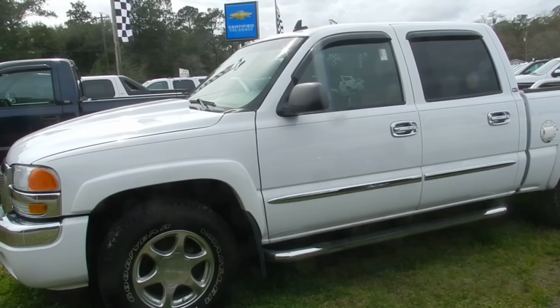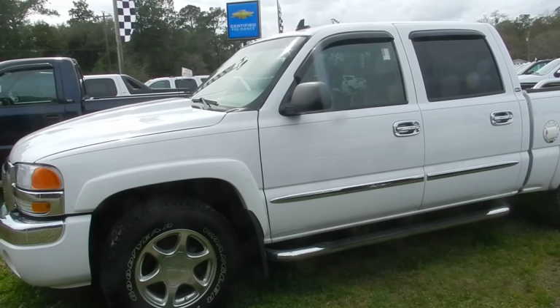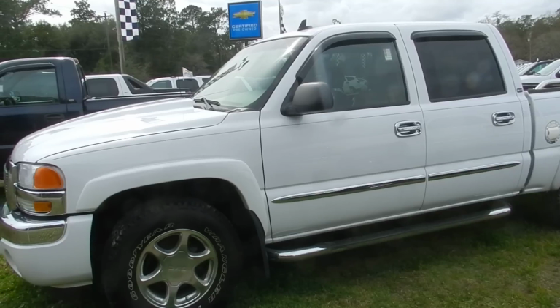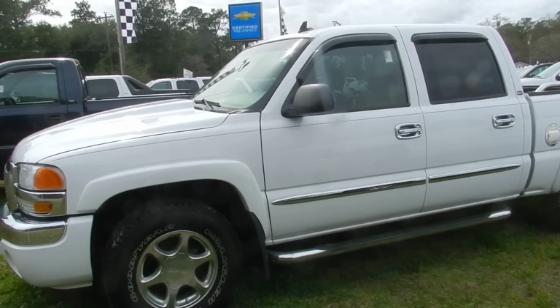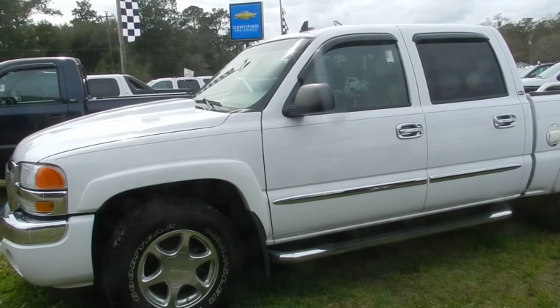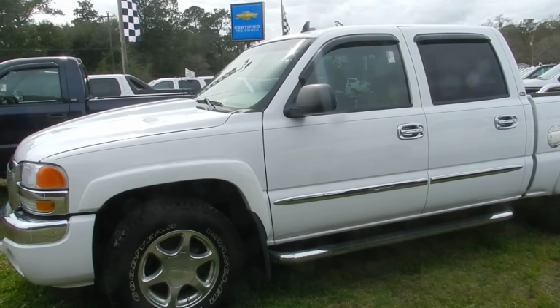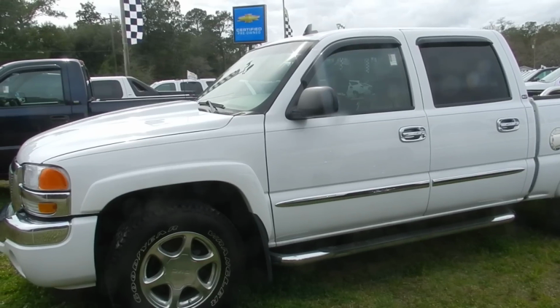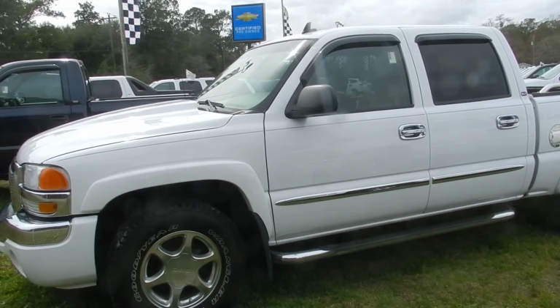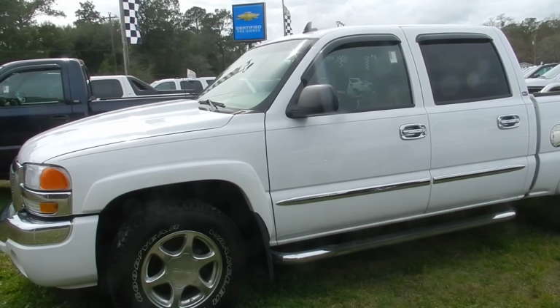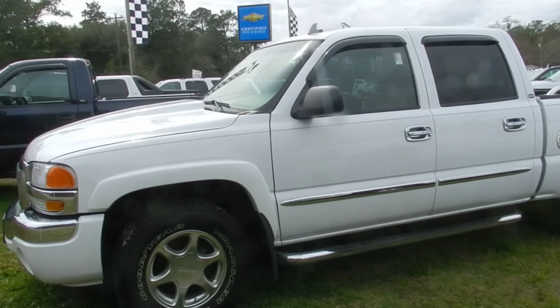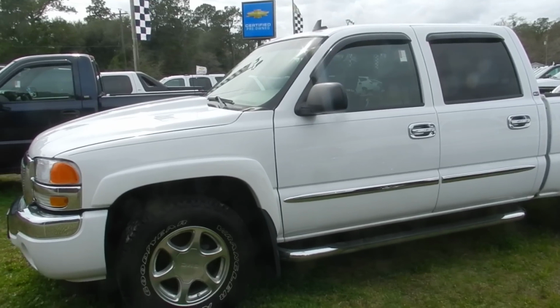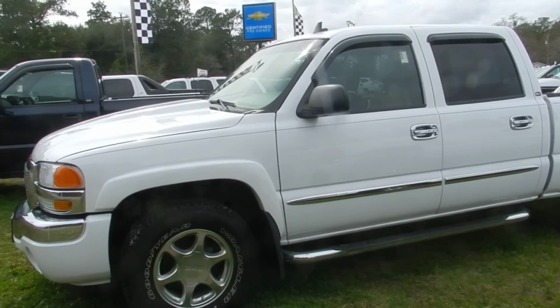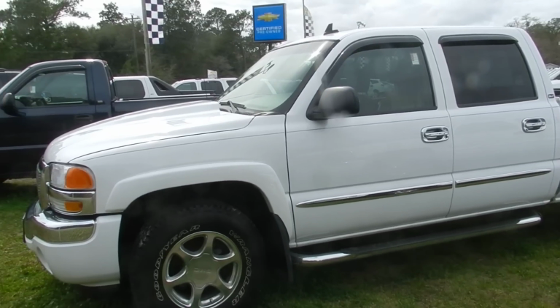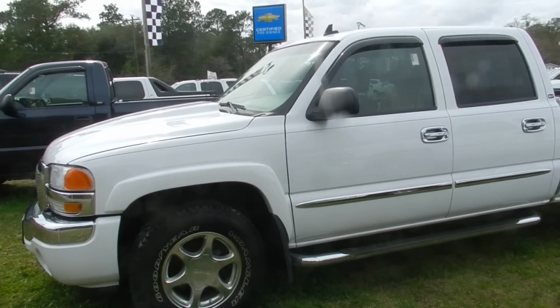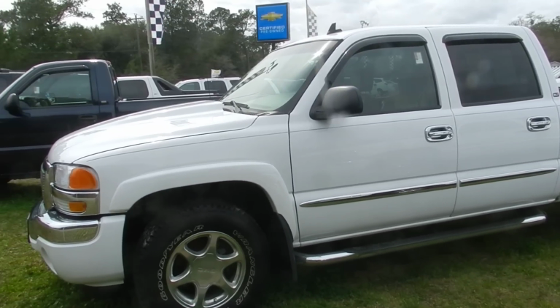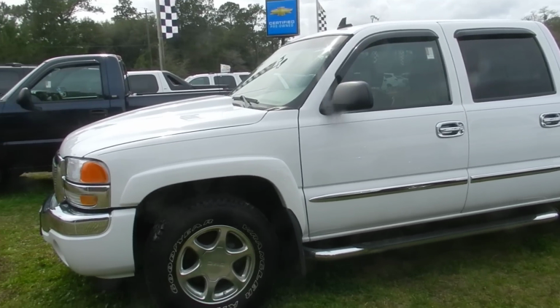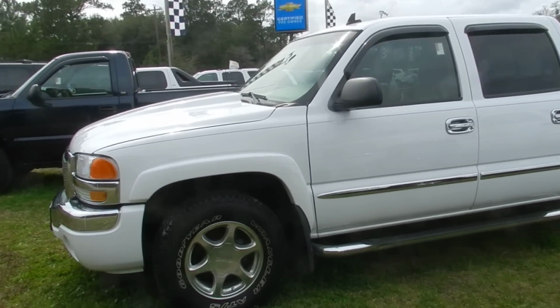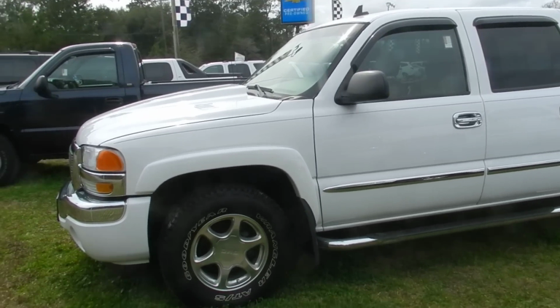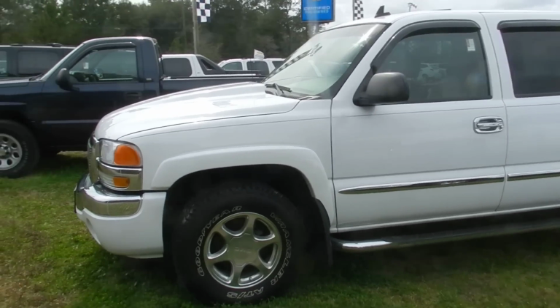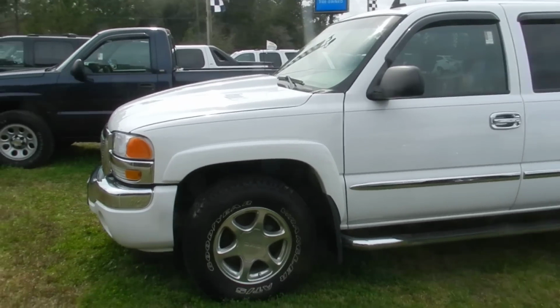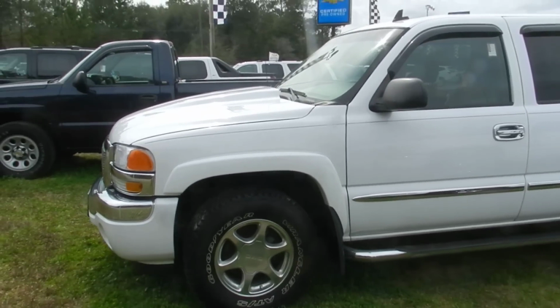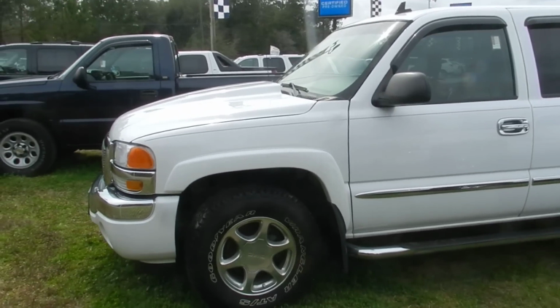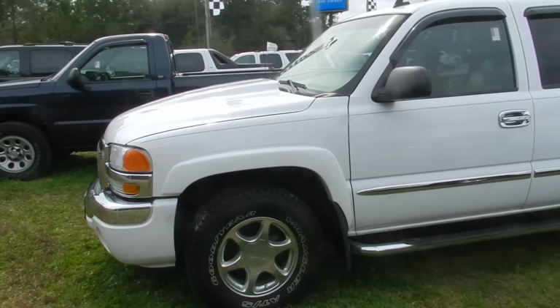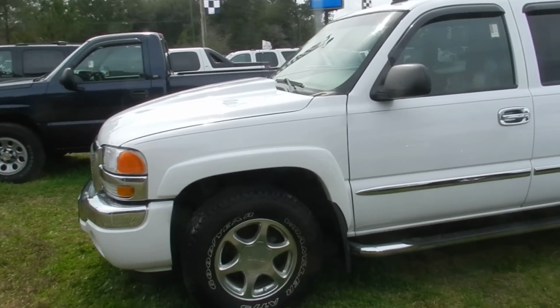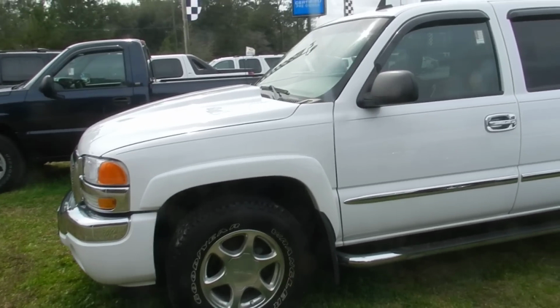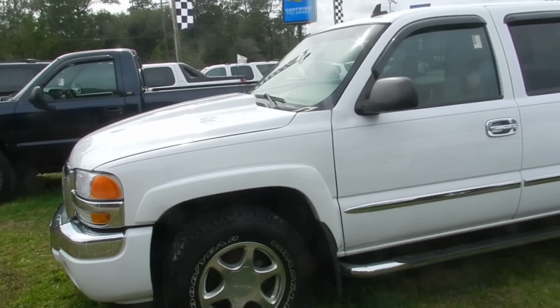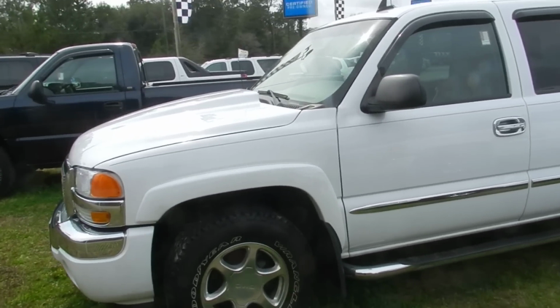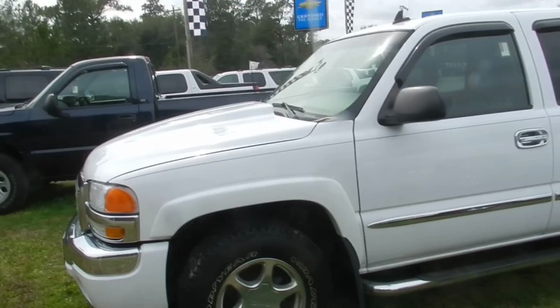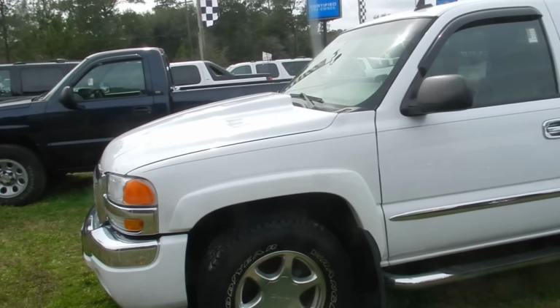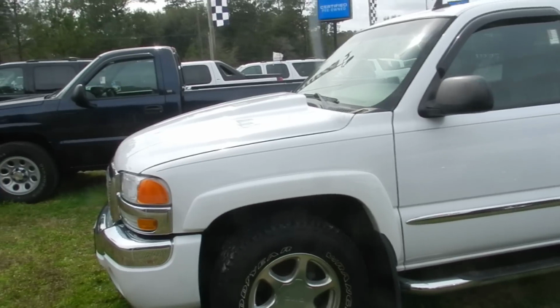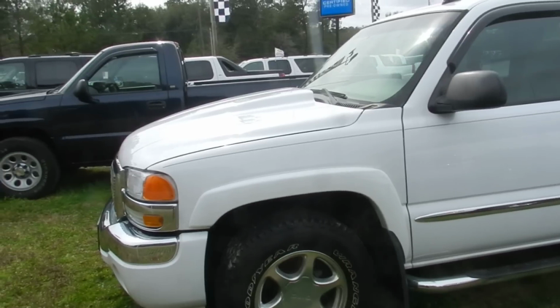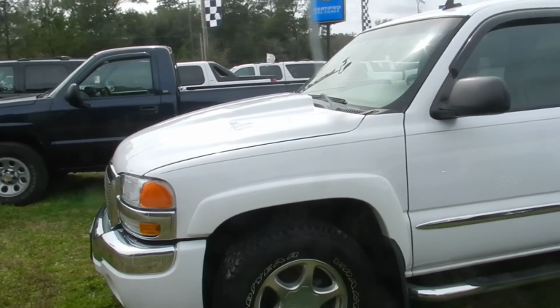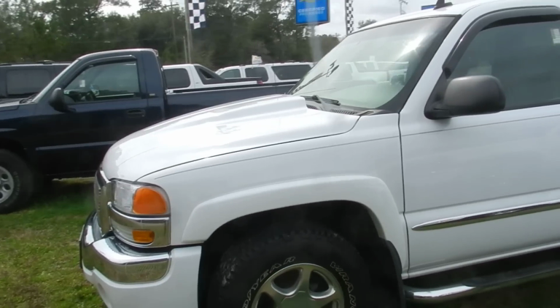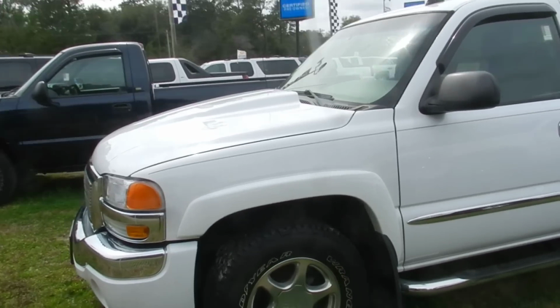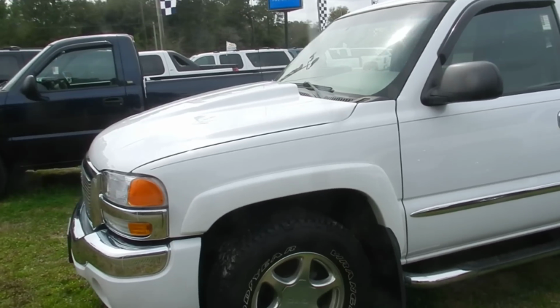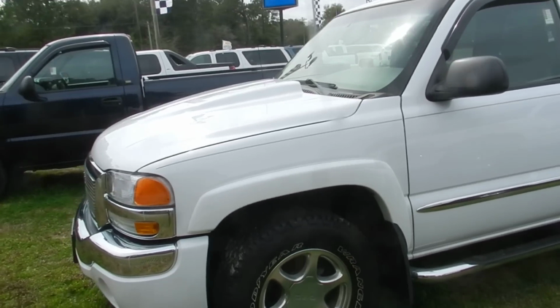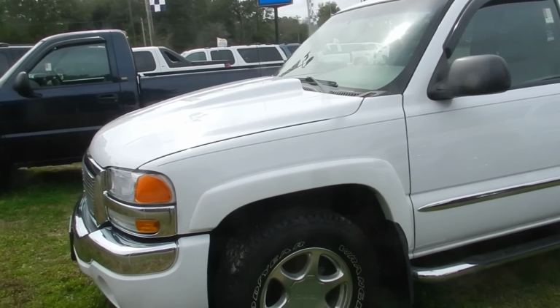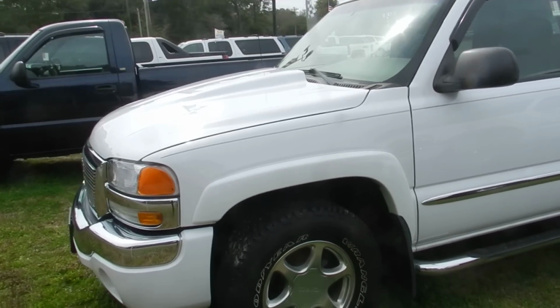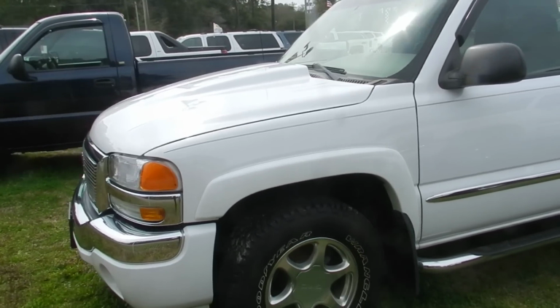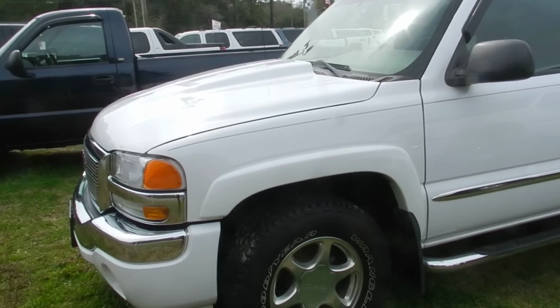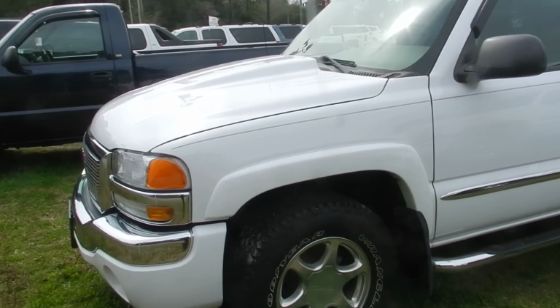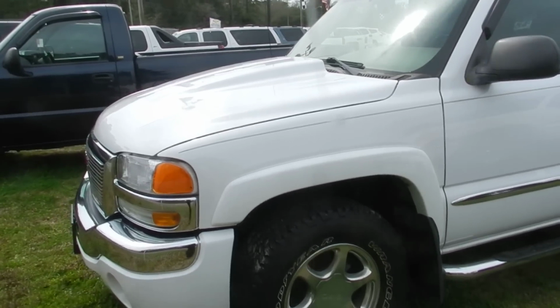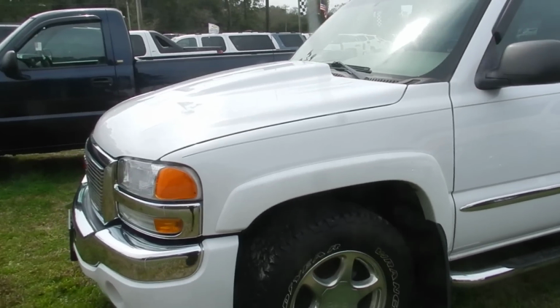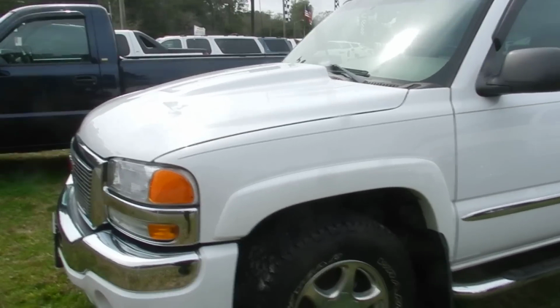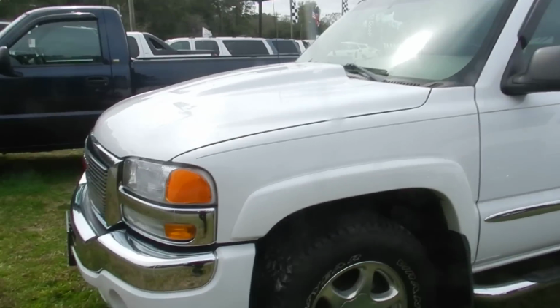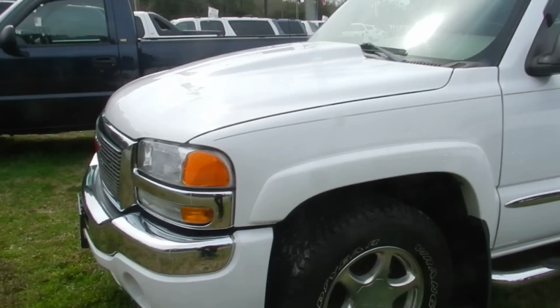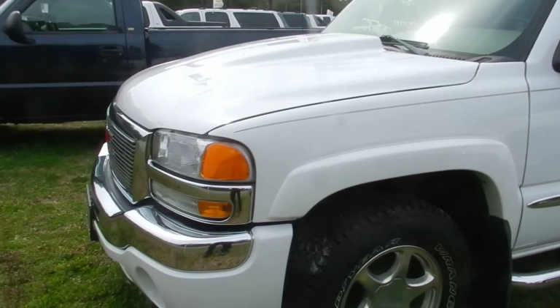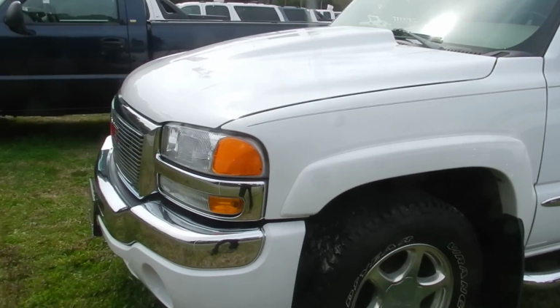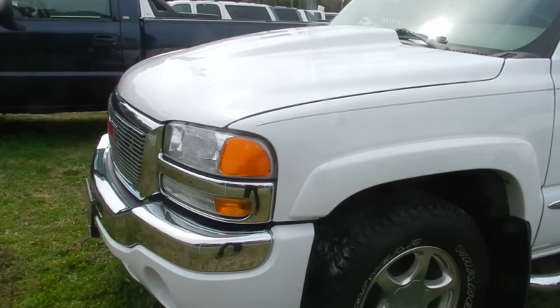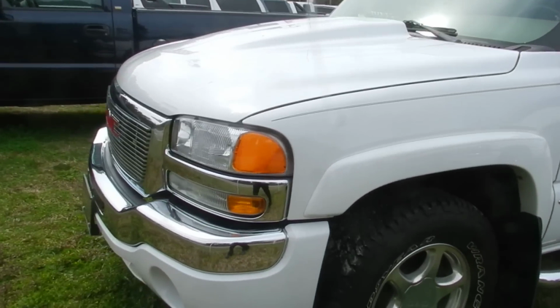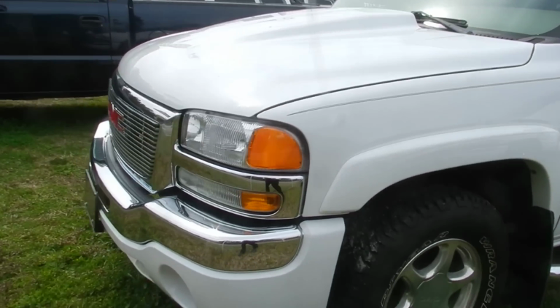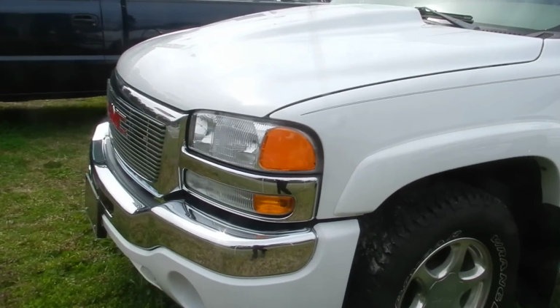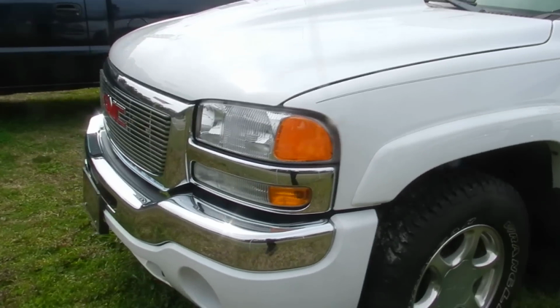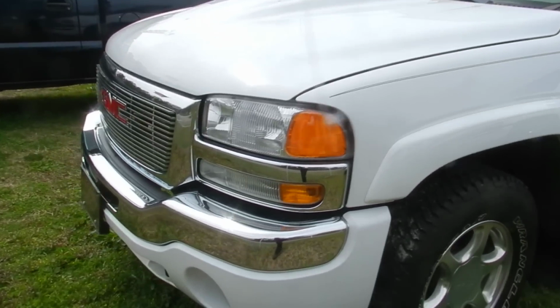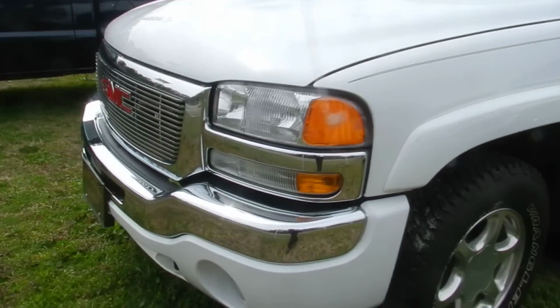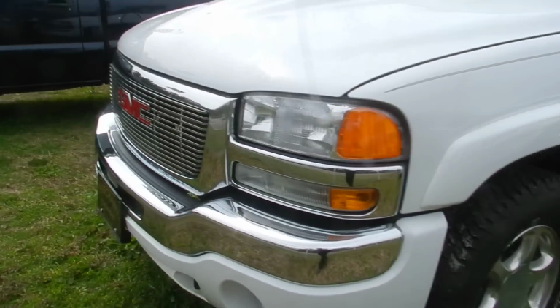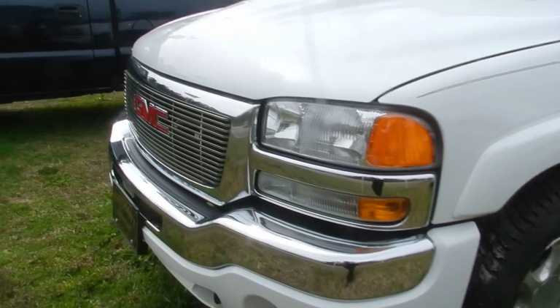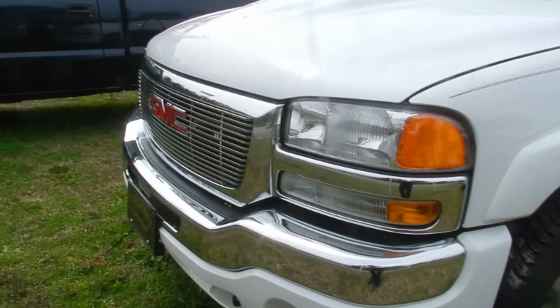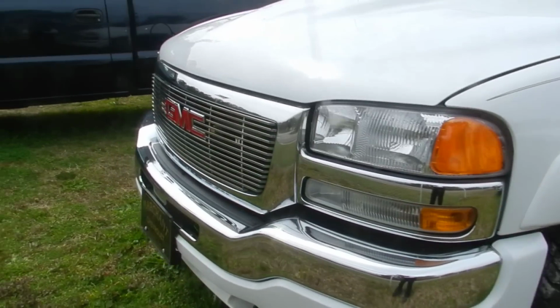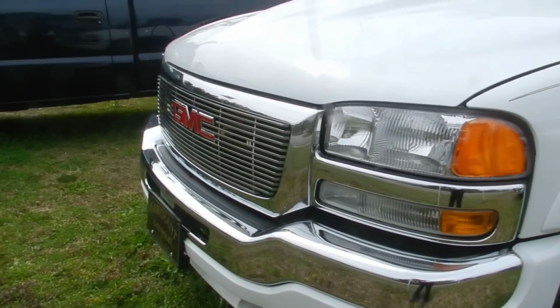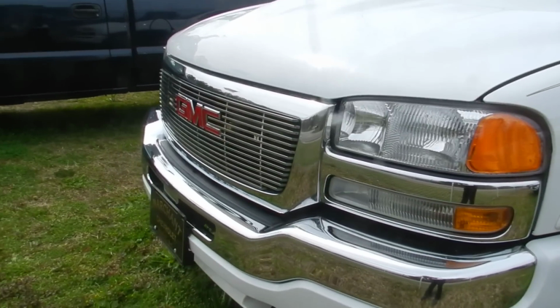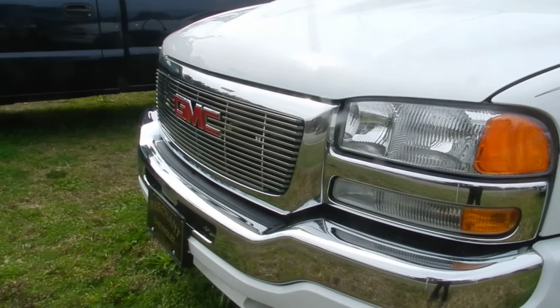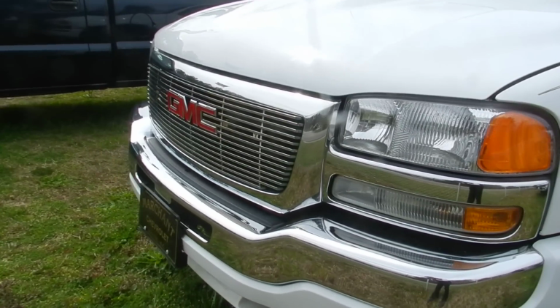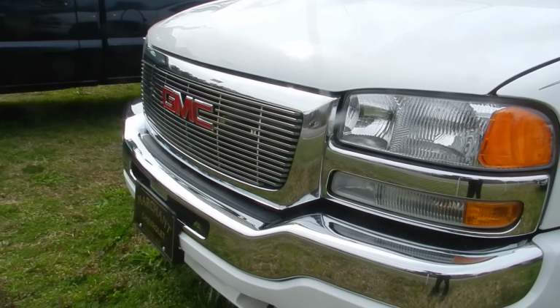Hey folks, we're at Marchant Chevrolet today. We're going to be taking a look at this 2006 GMC Sierra 1500 for sale.